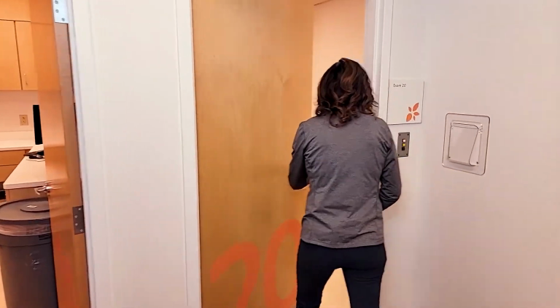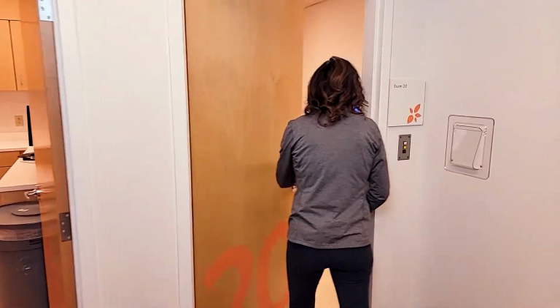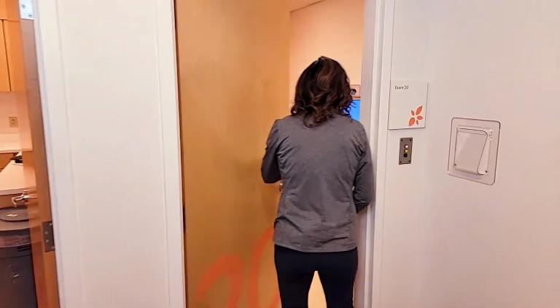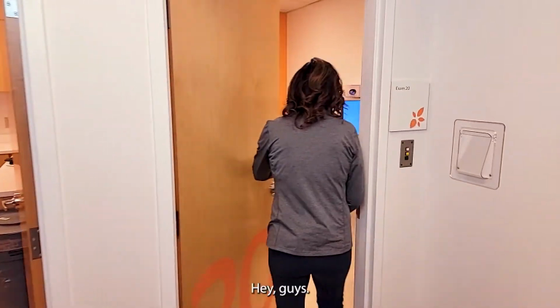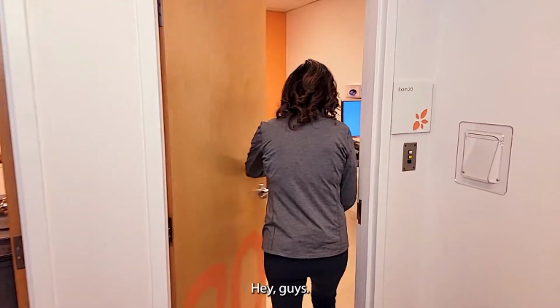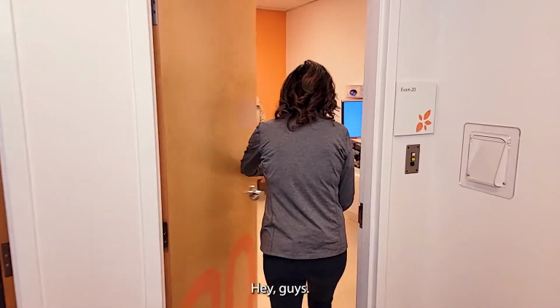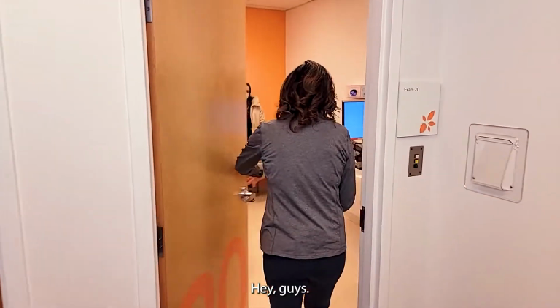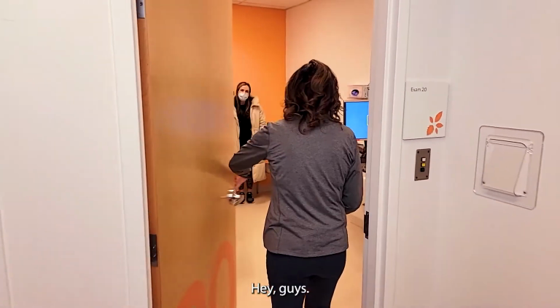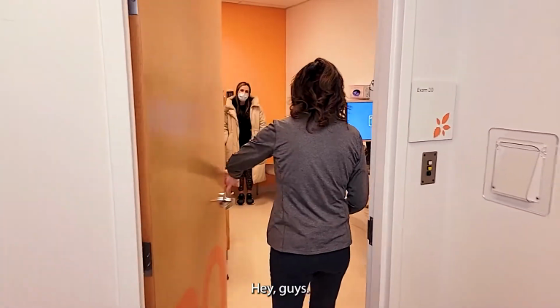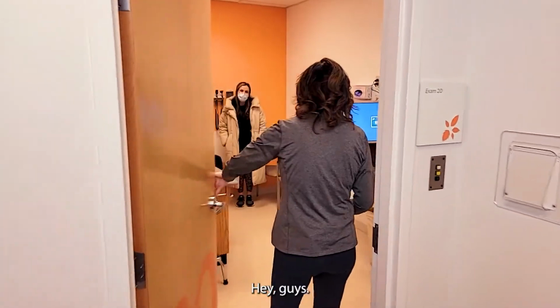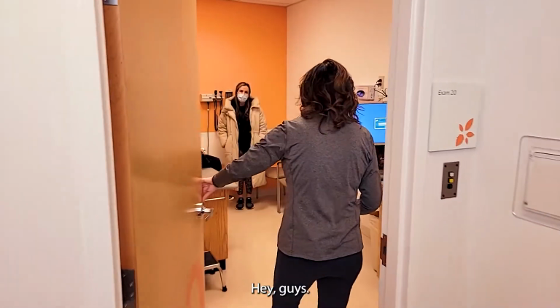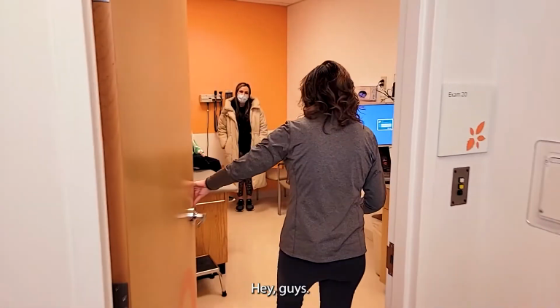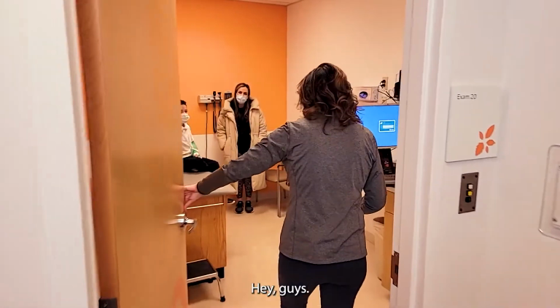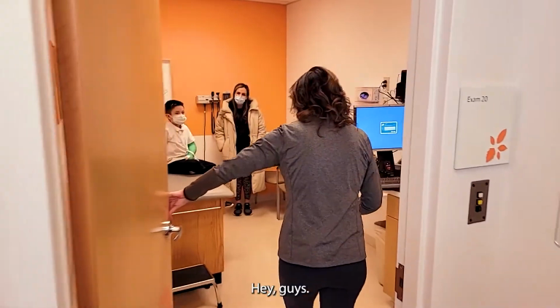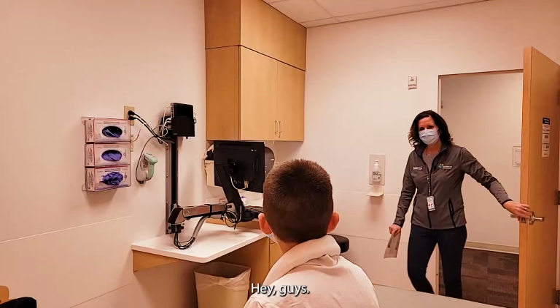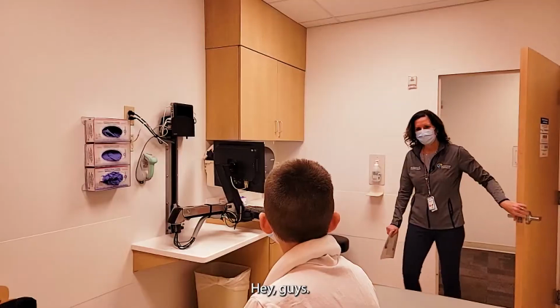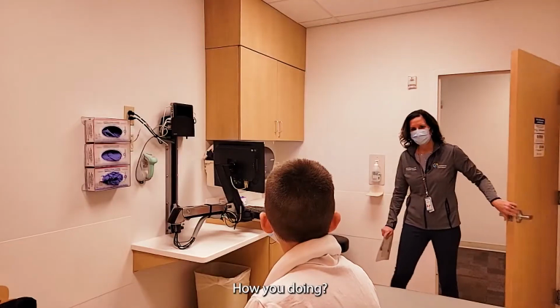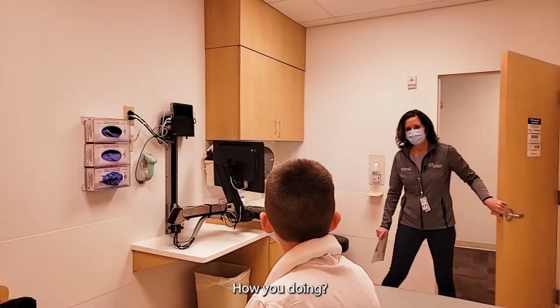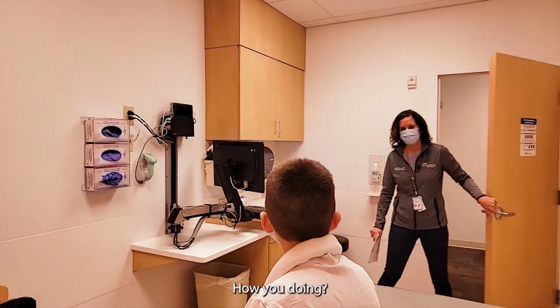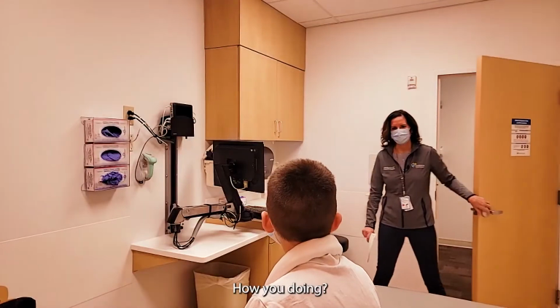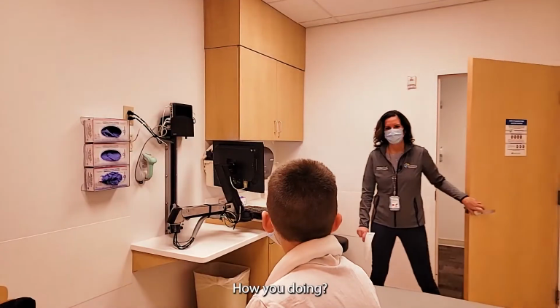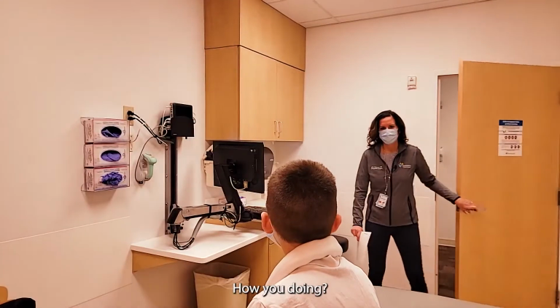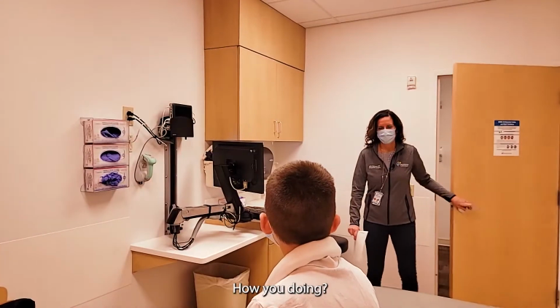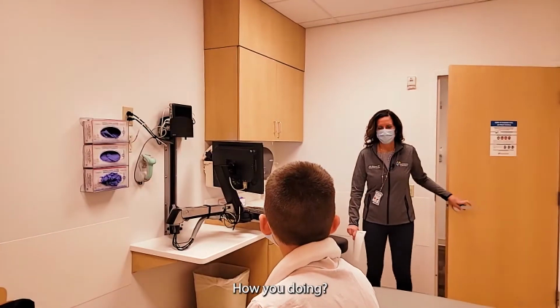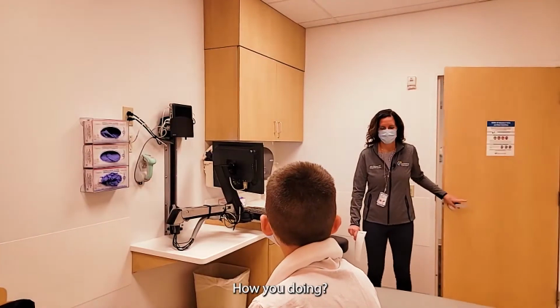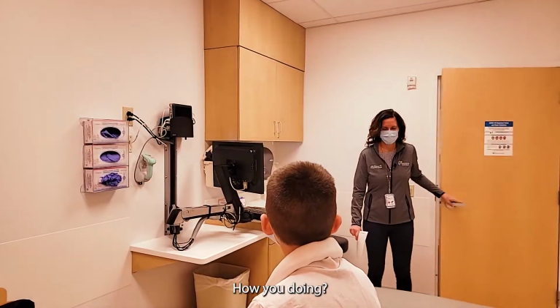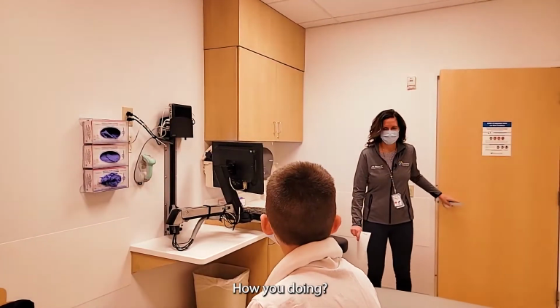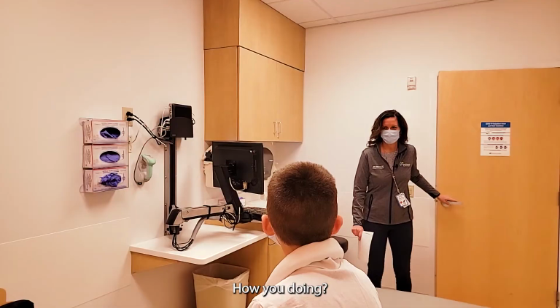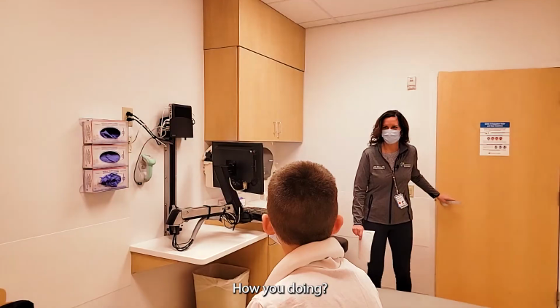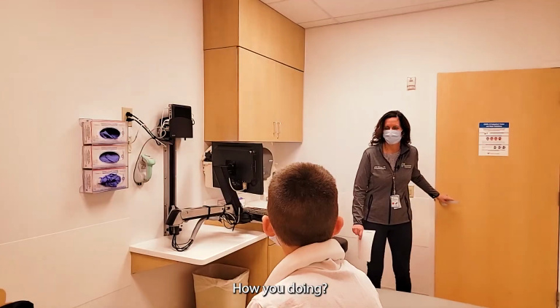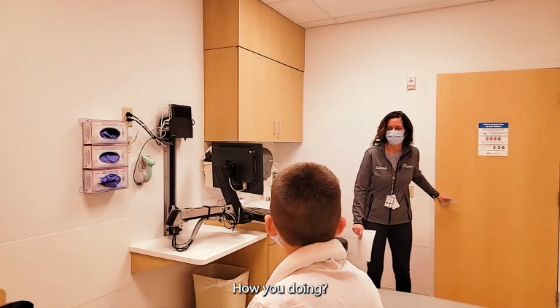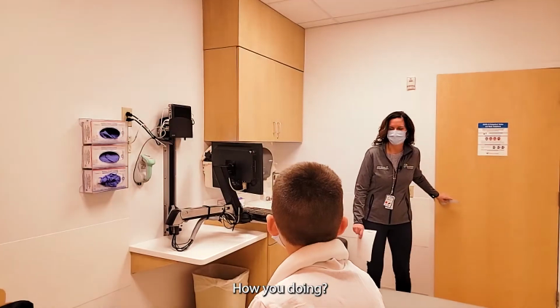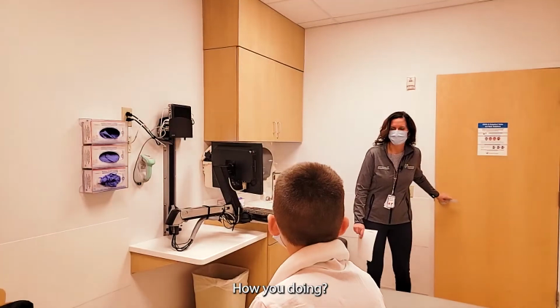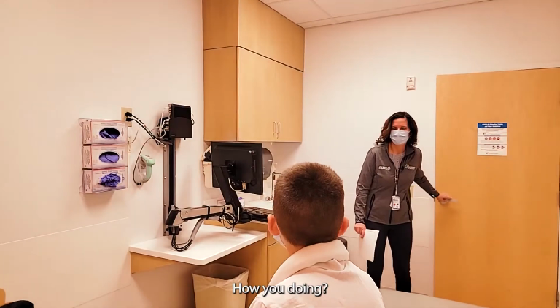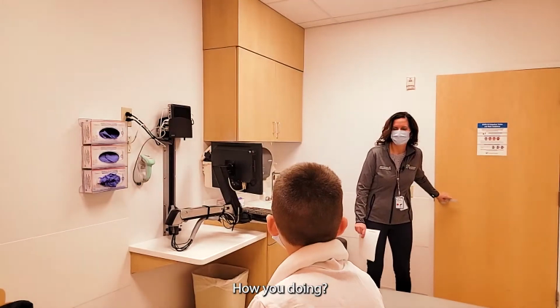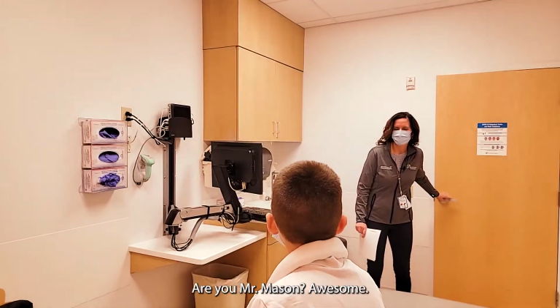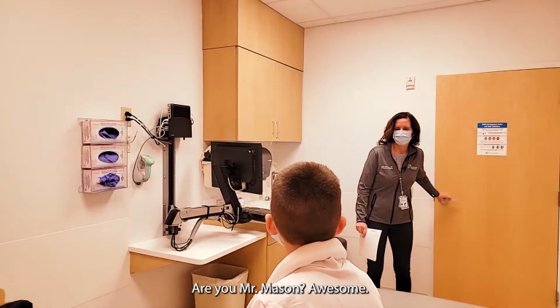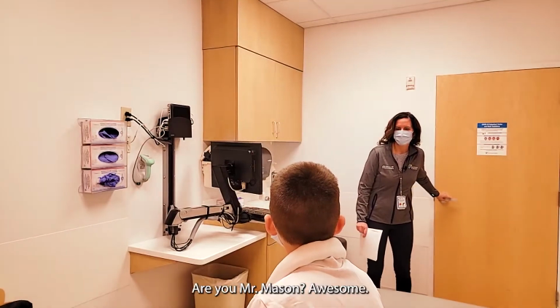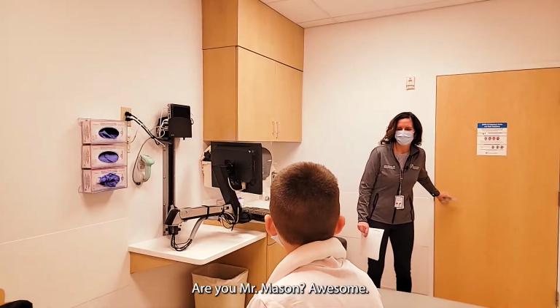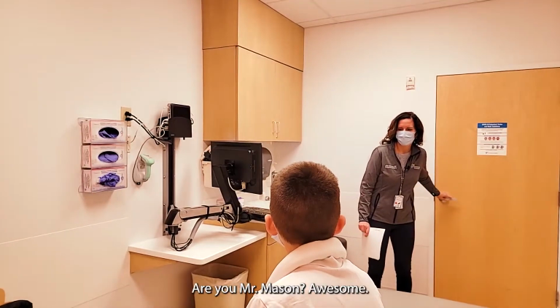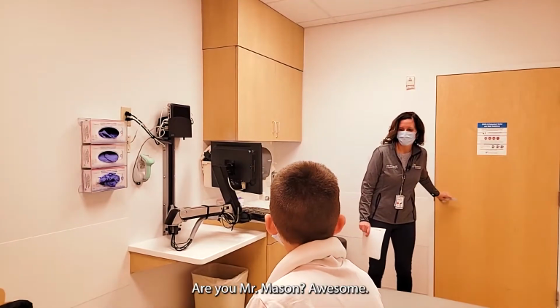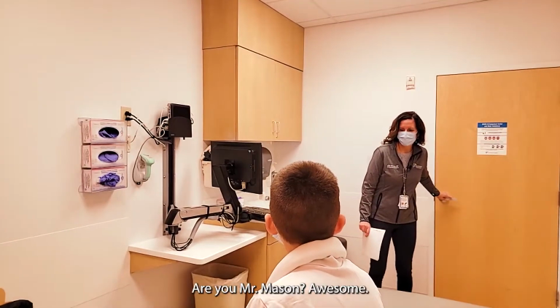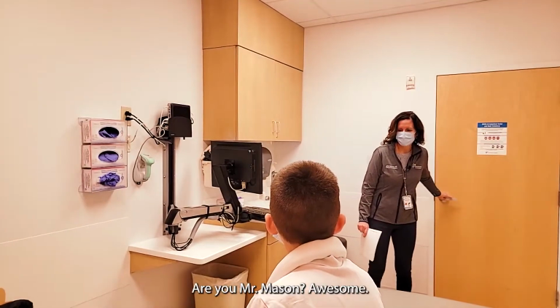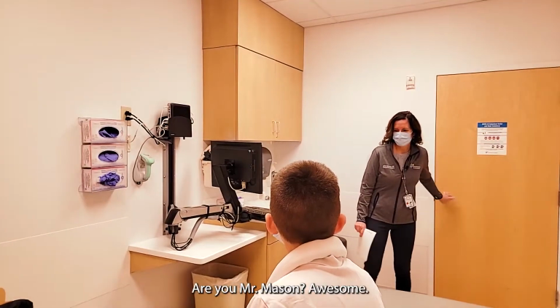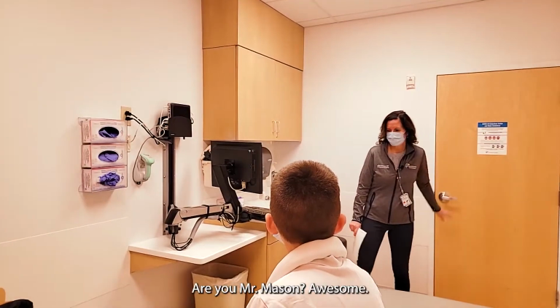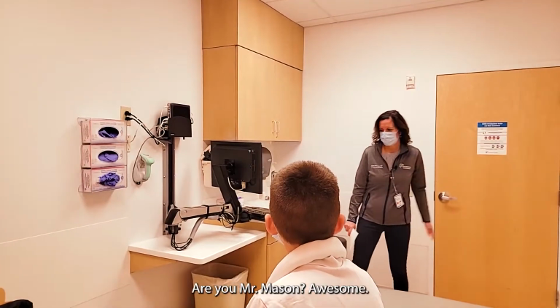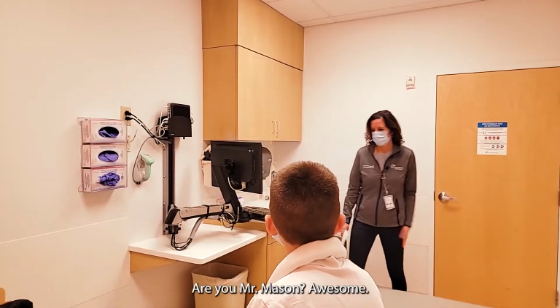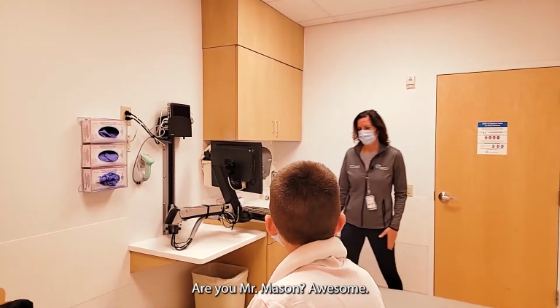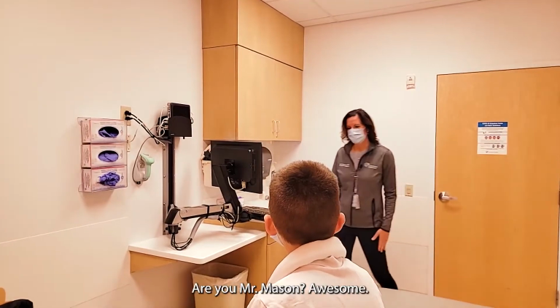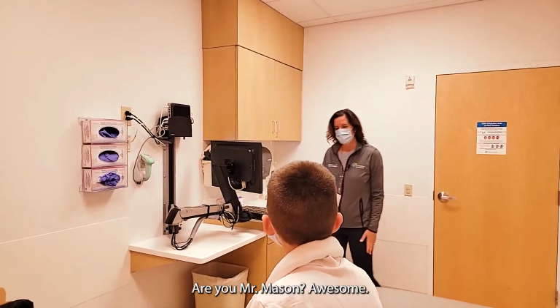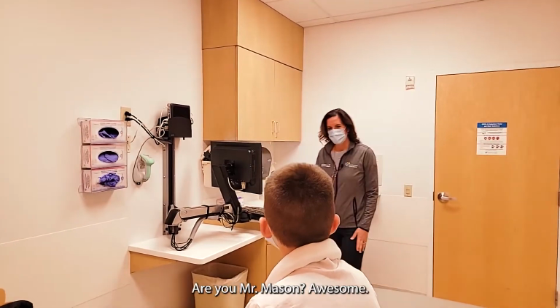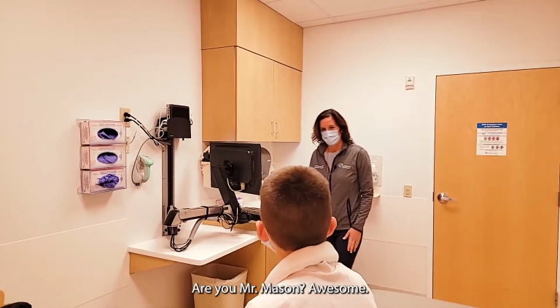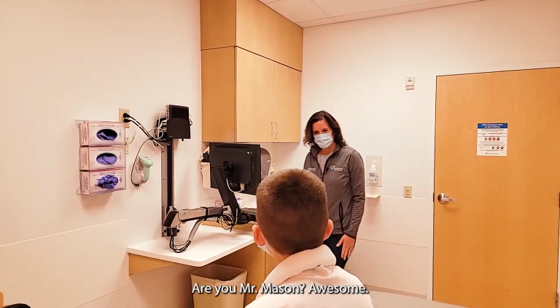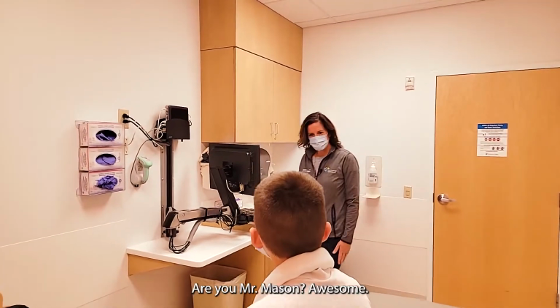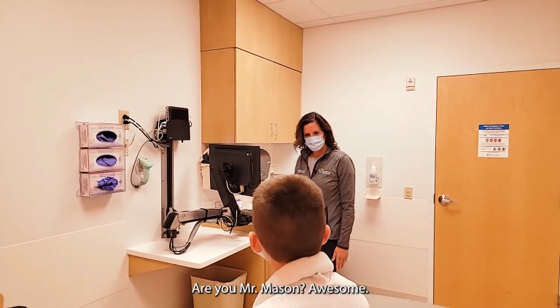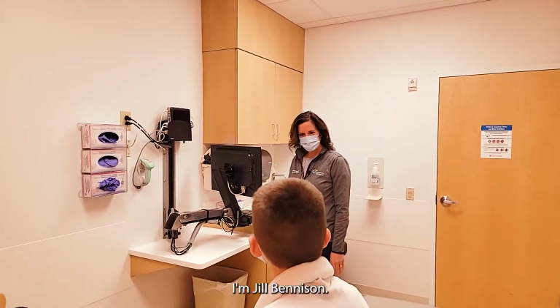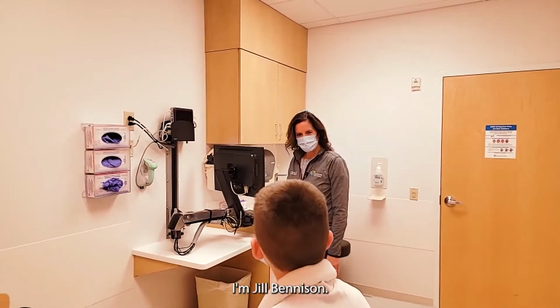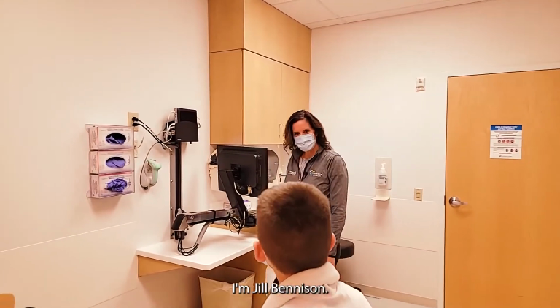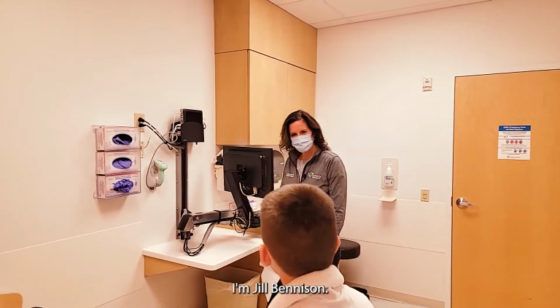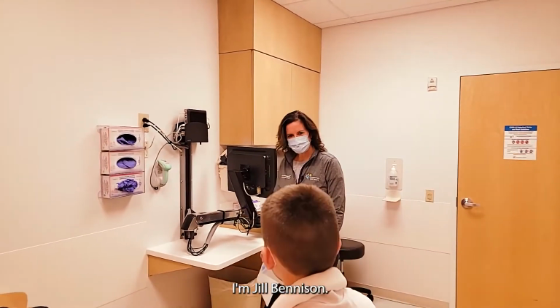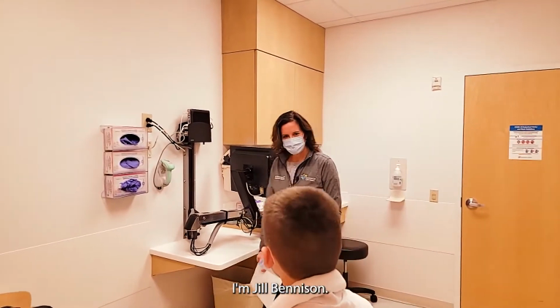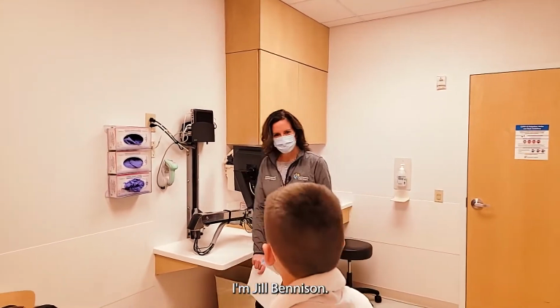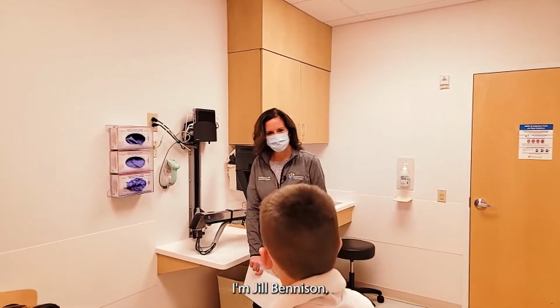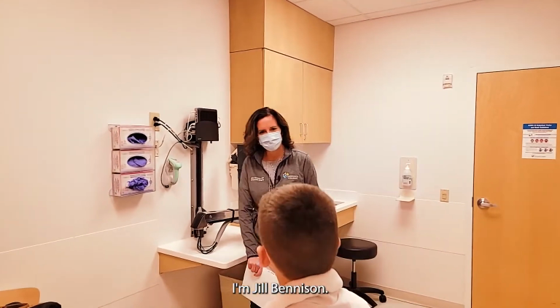Hey guys! How are you doing? Are you Mr. Mason? Awesome. I'm Jill Benison.